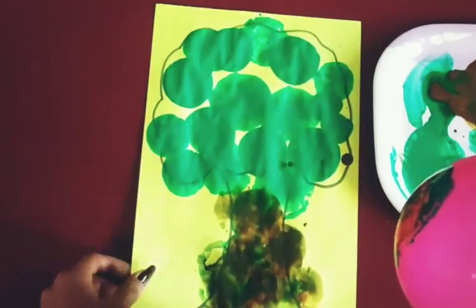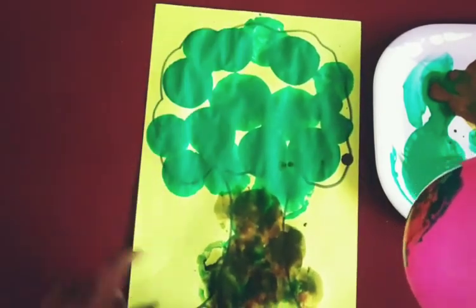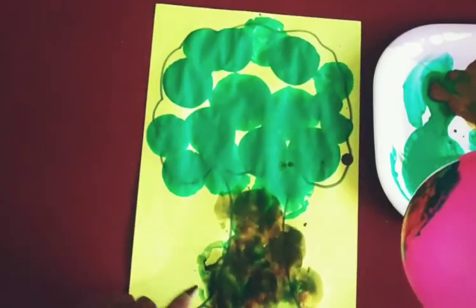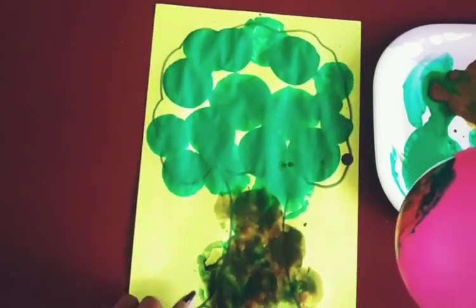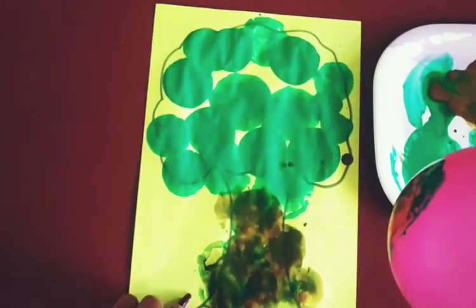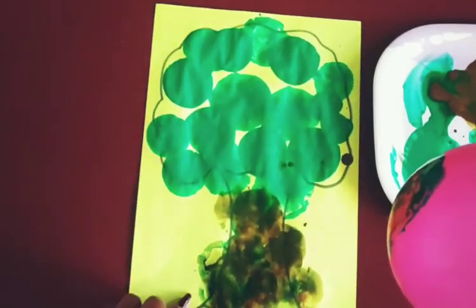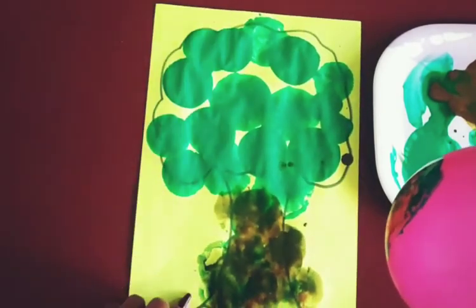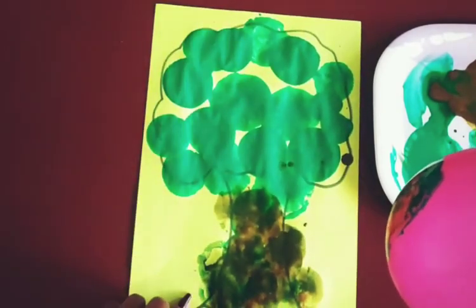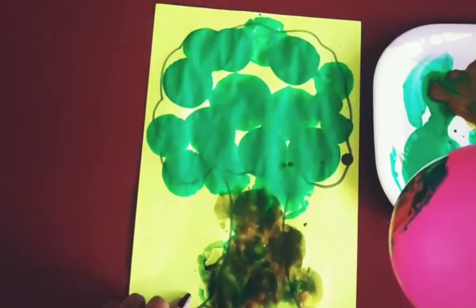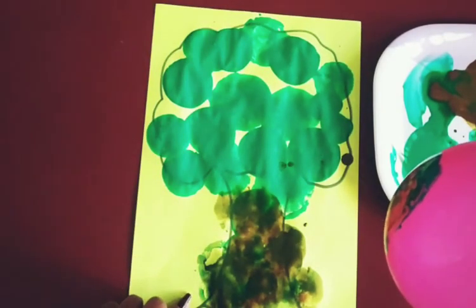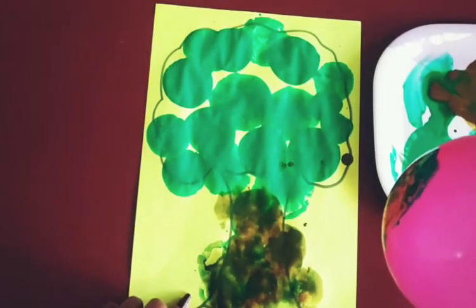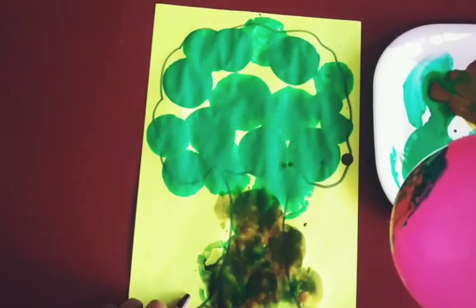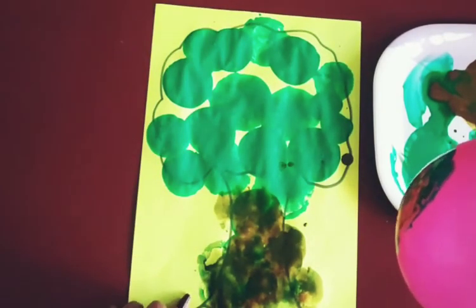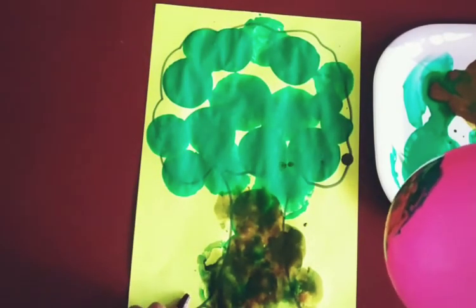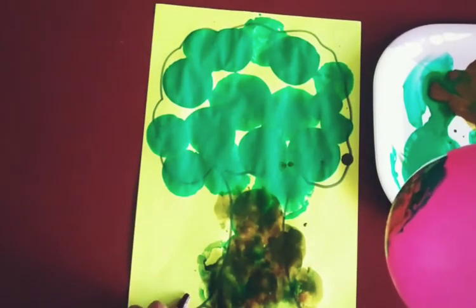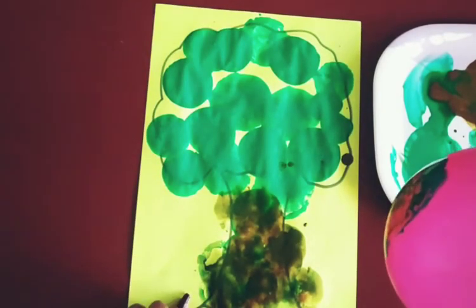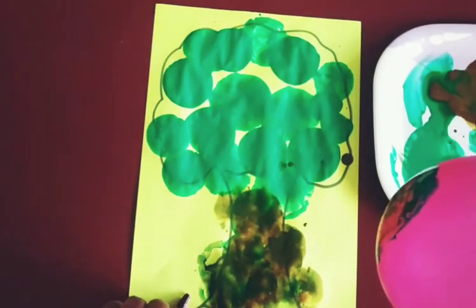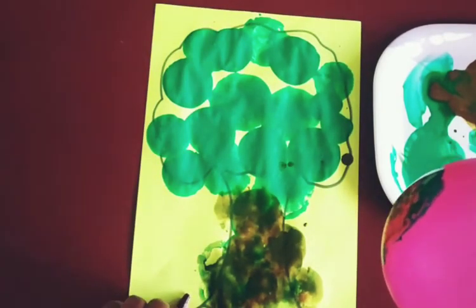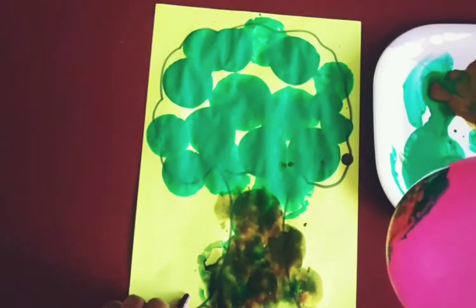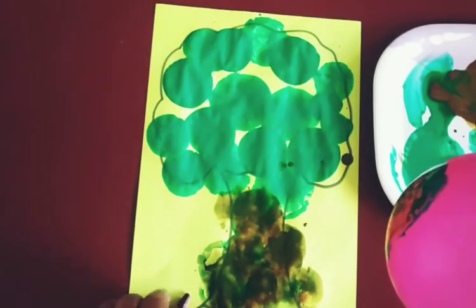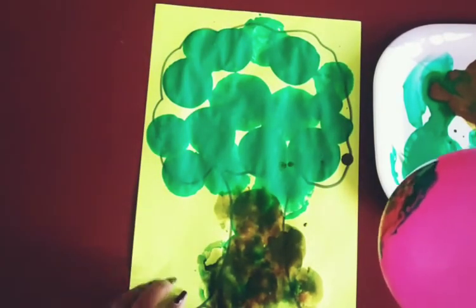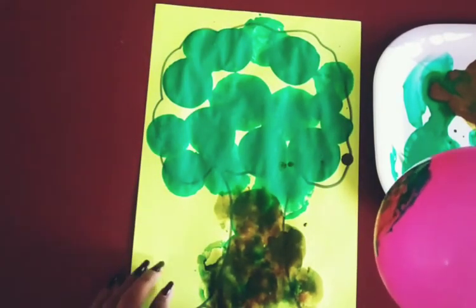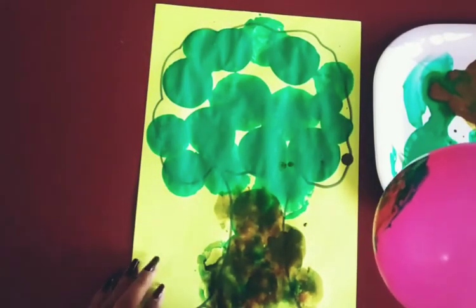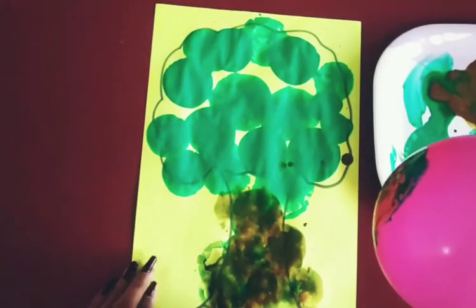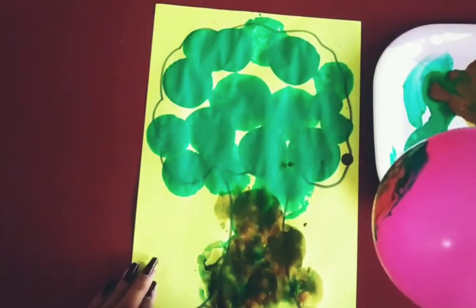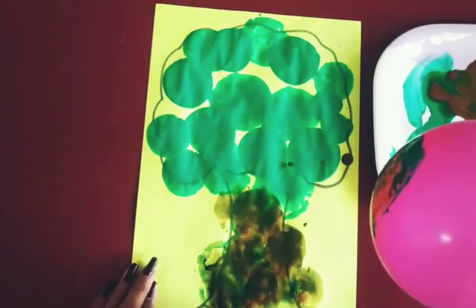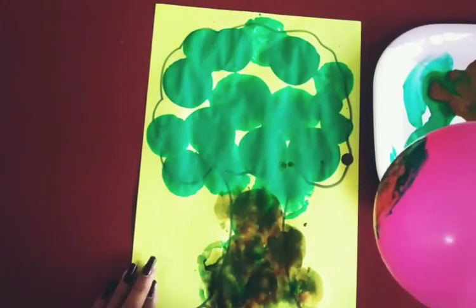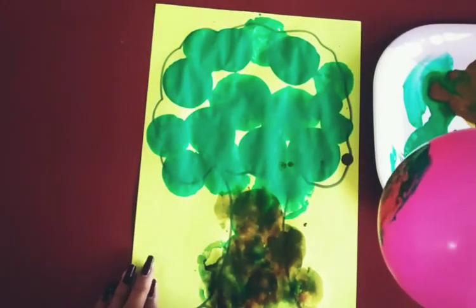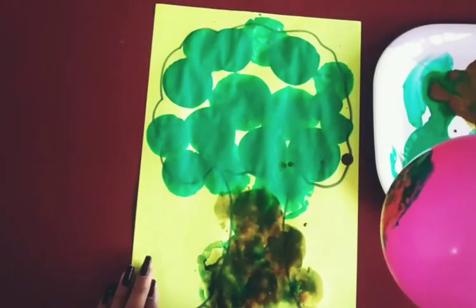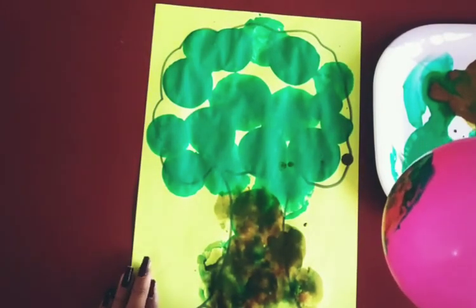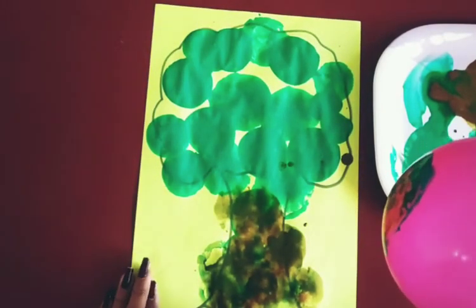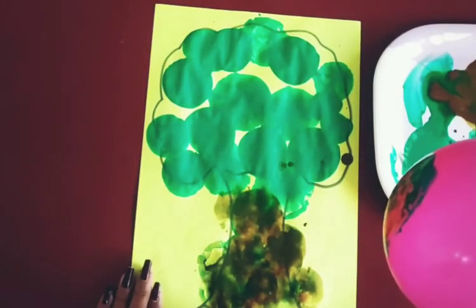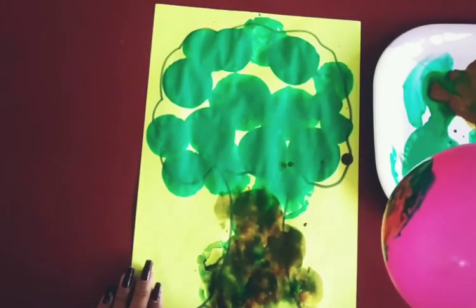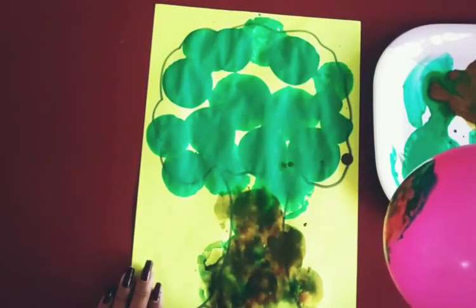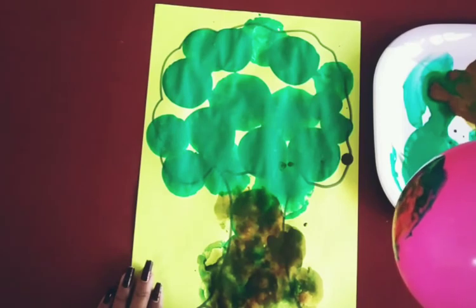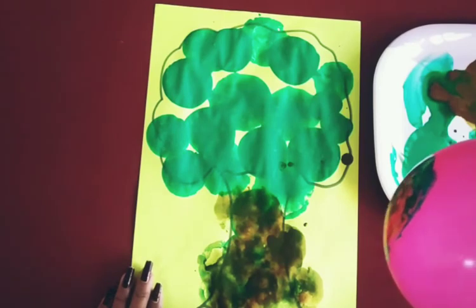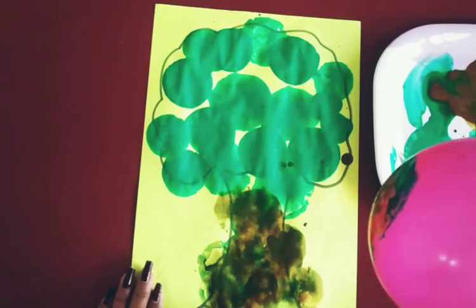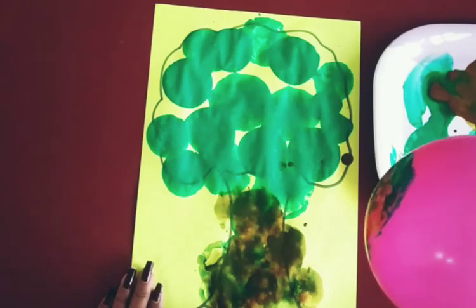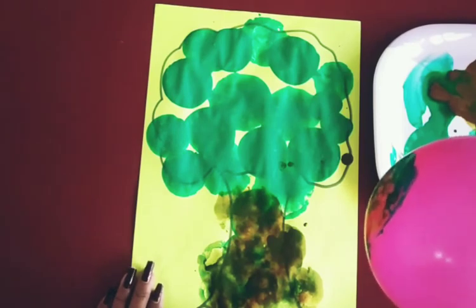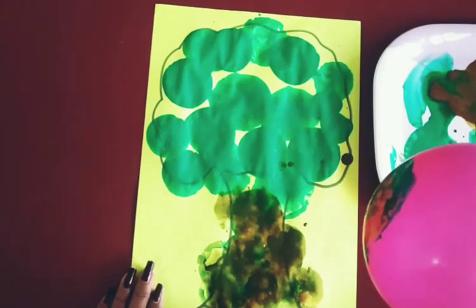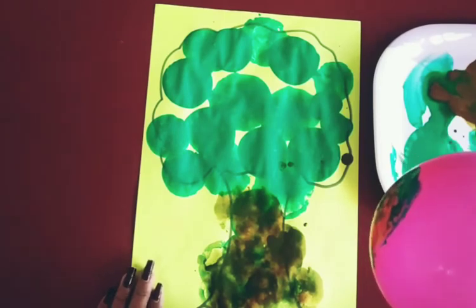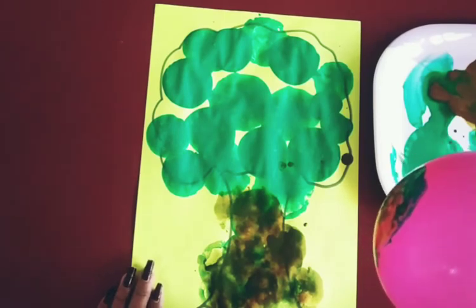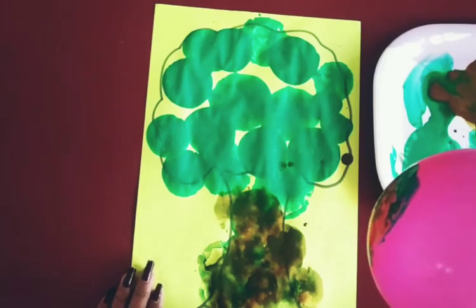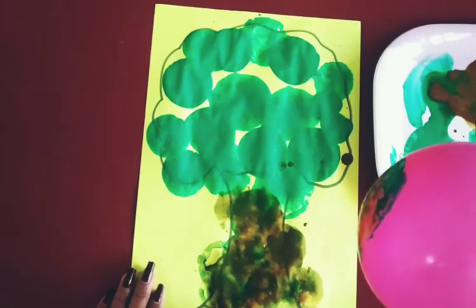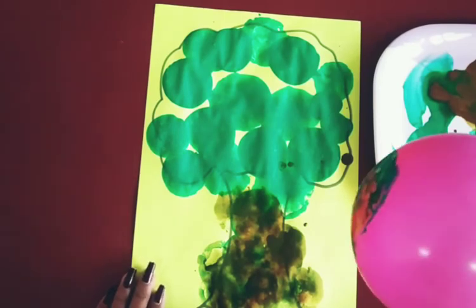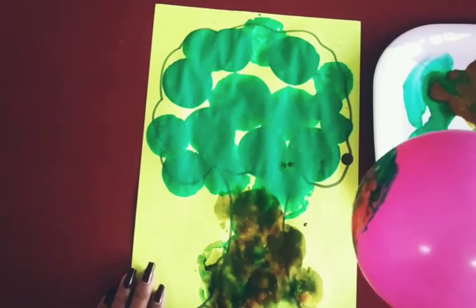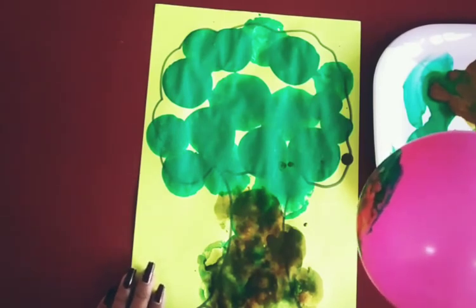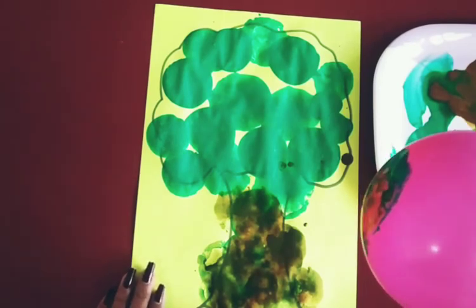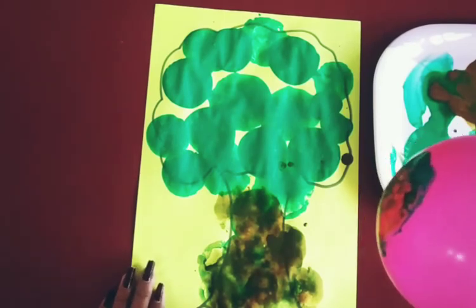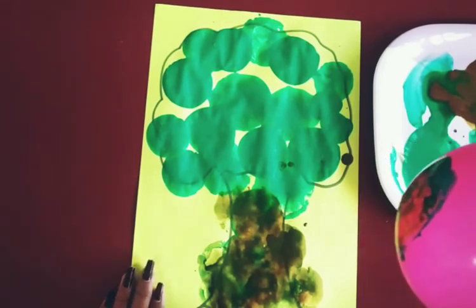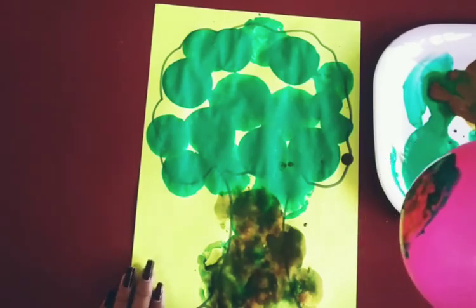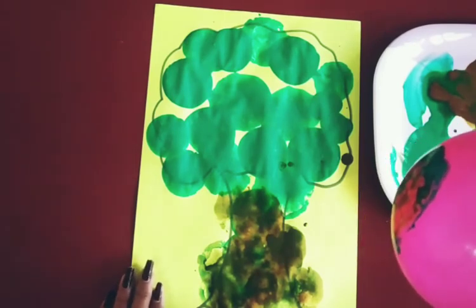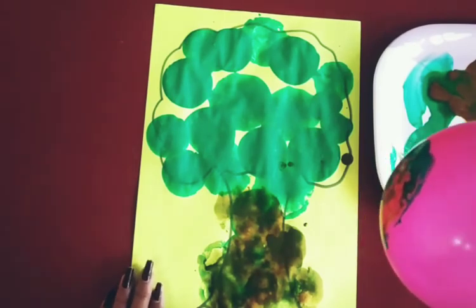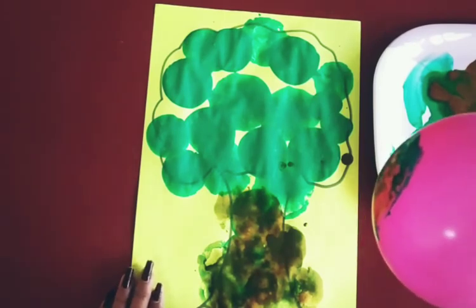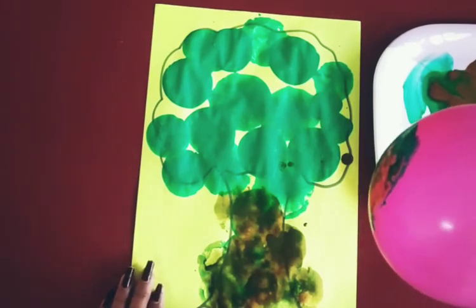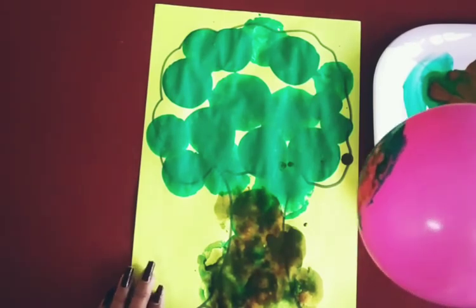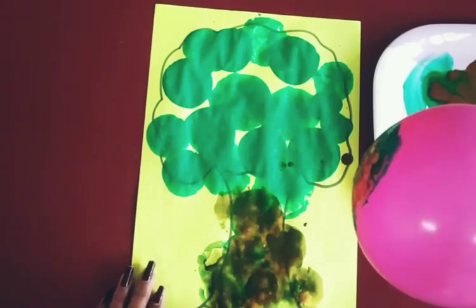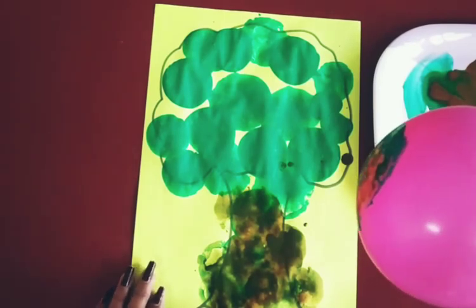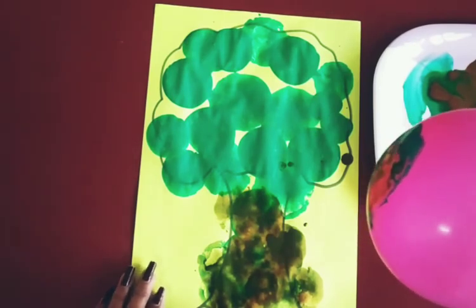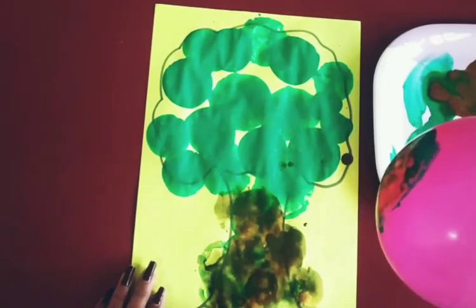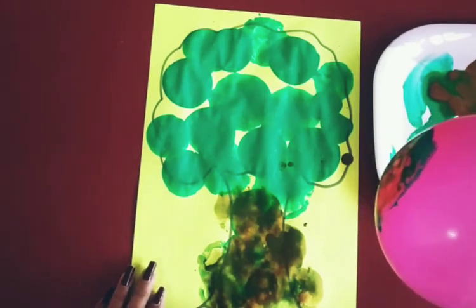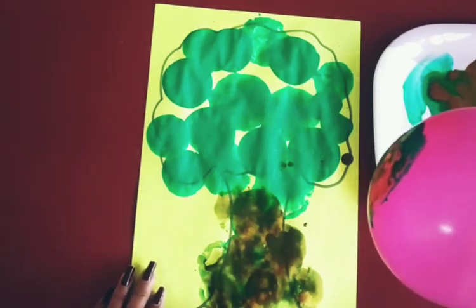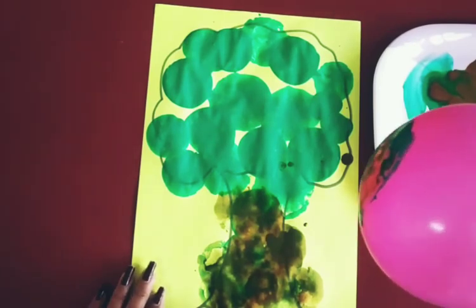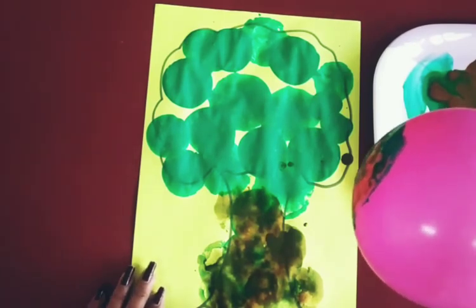Oh wow, the tree is ready! Now, which activity have we done today? This is balloon dabbing! What is the name of the activity? Balloon dabbing — and now you have to do it too. Ok kids!